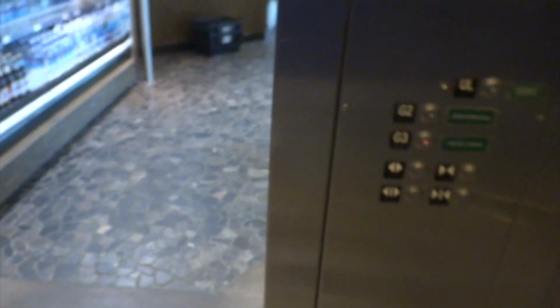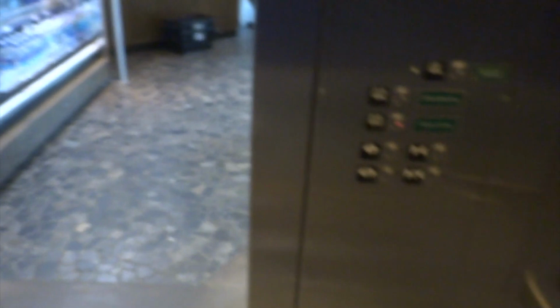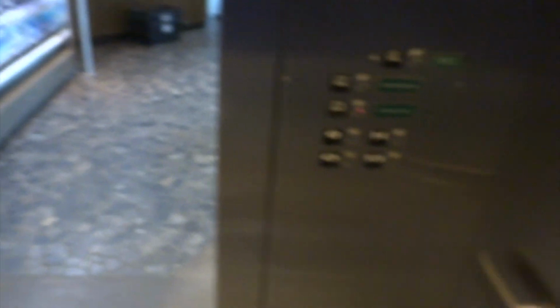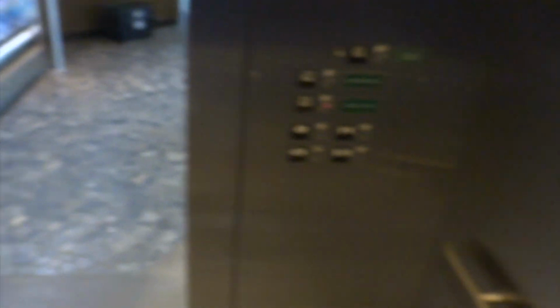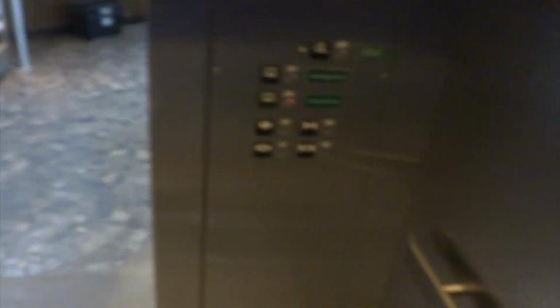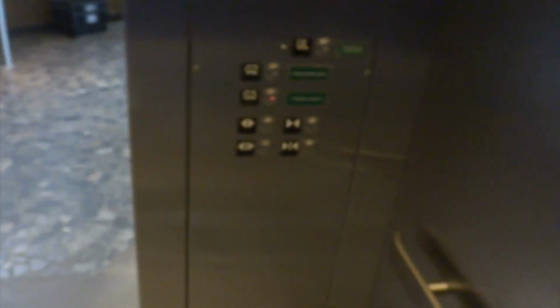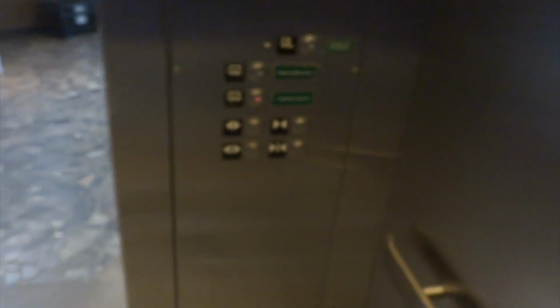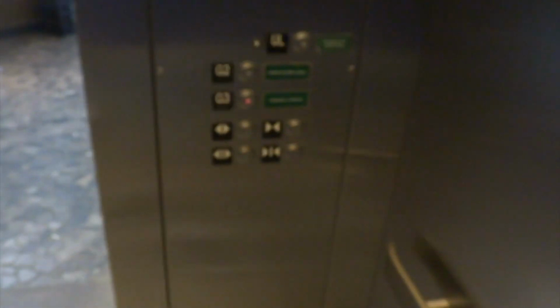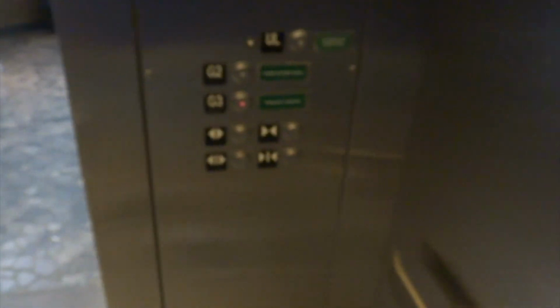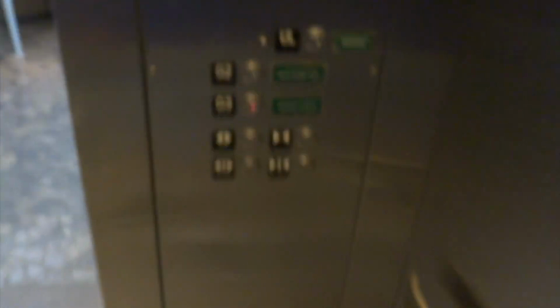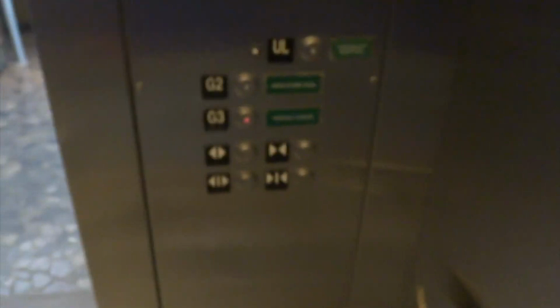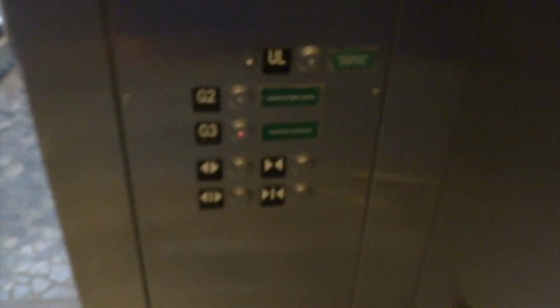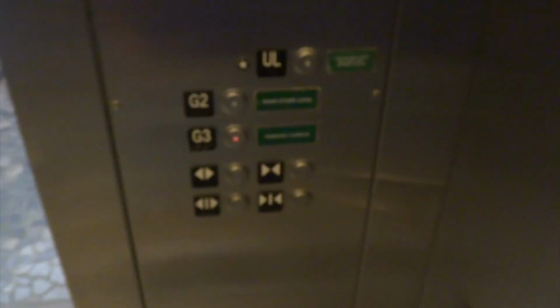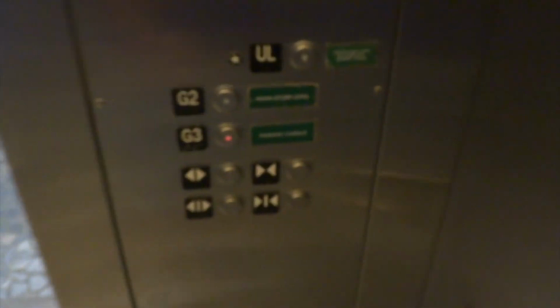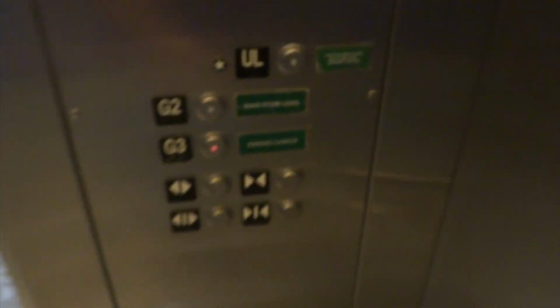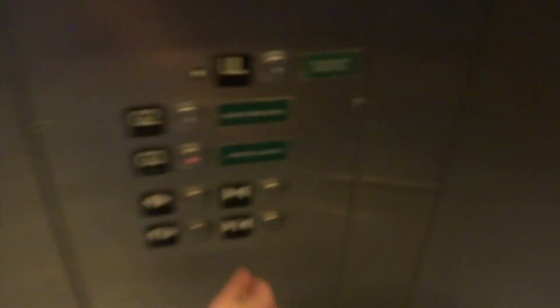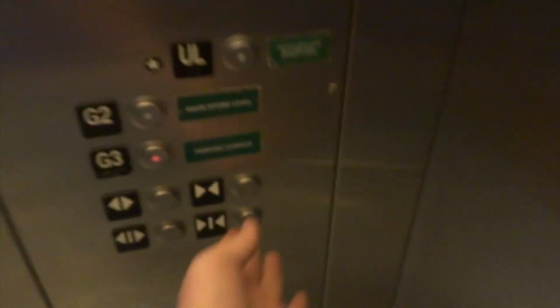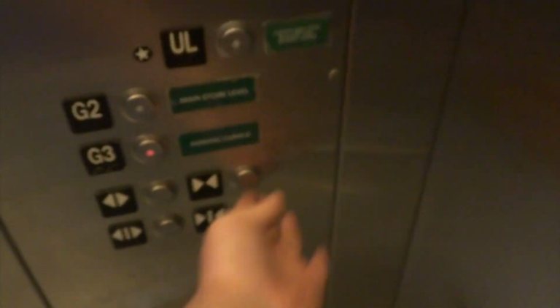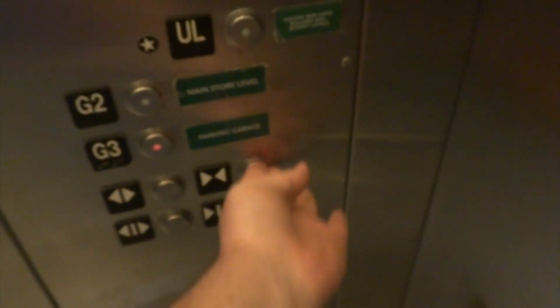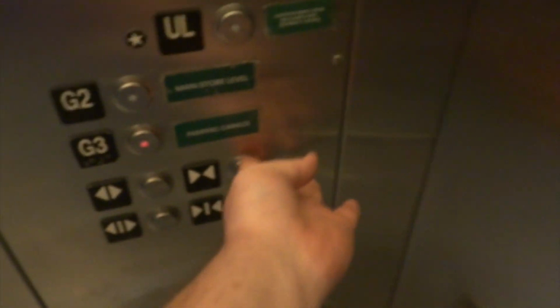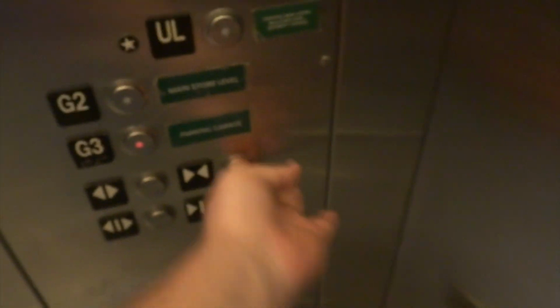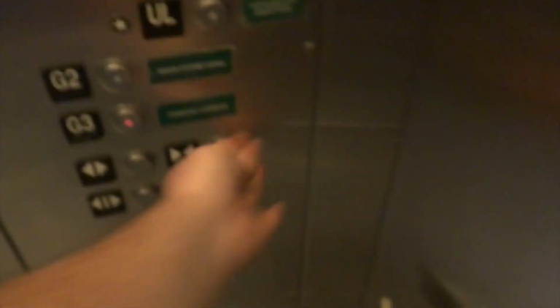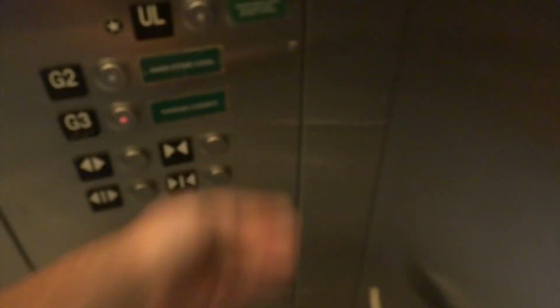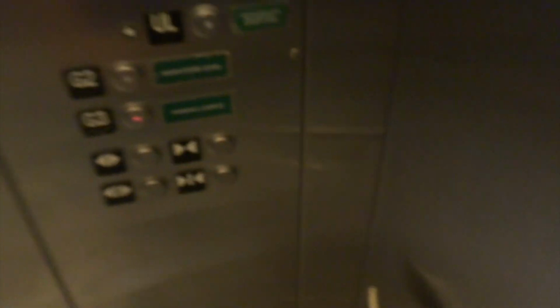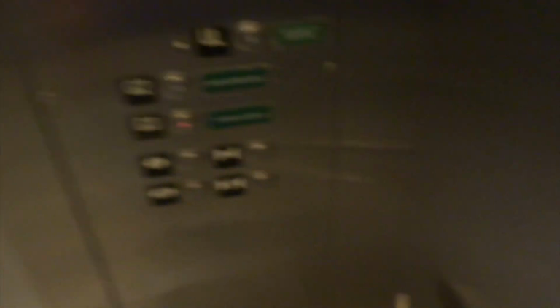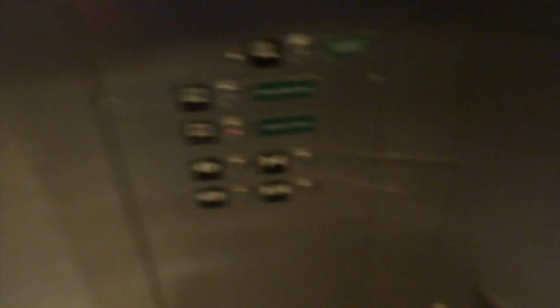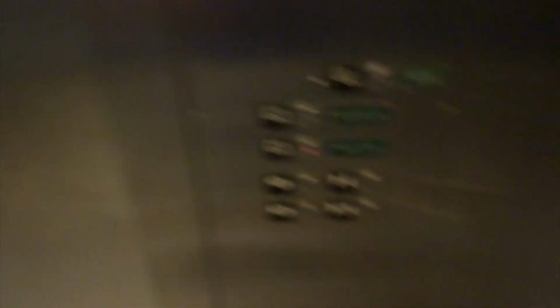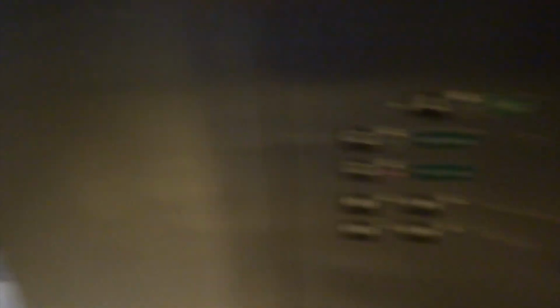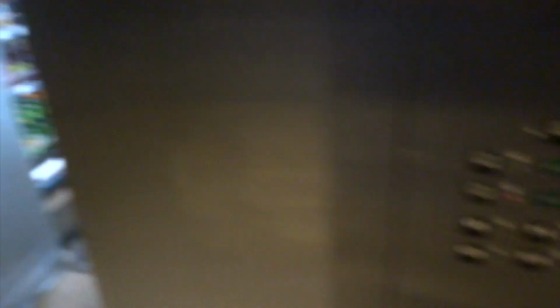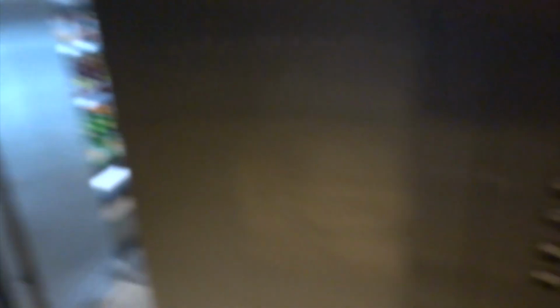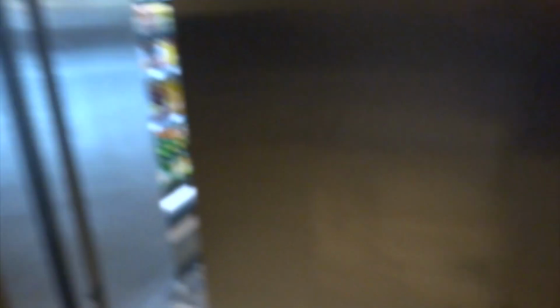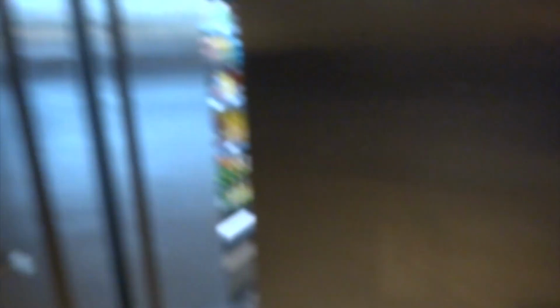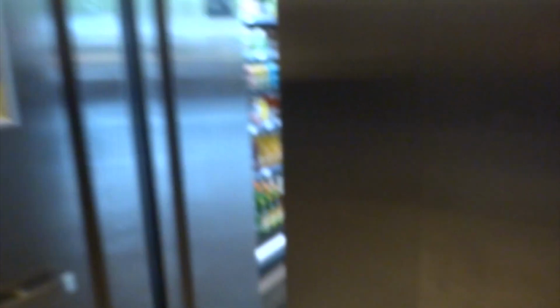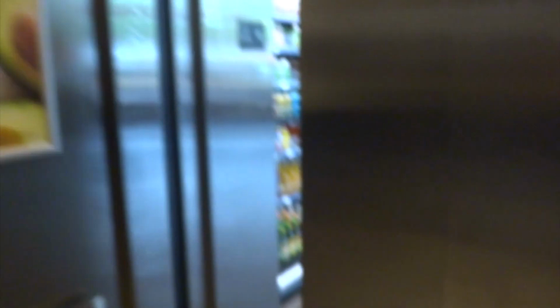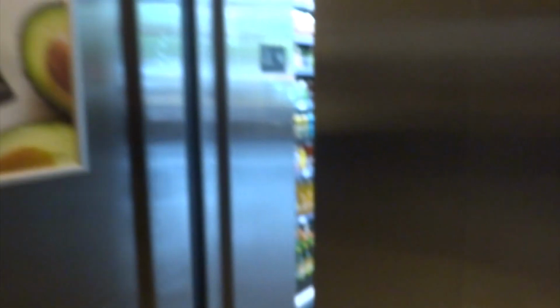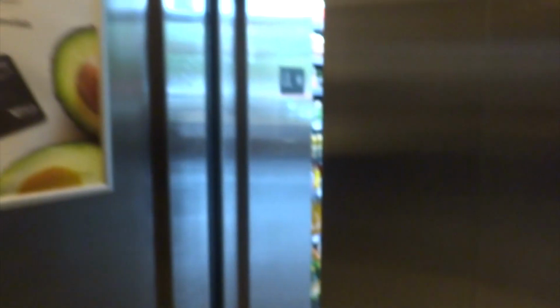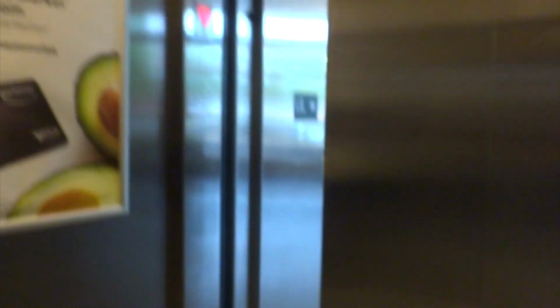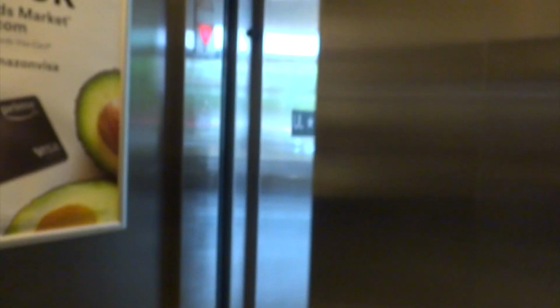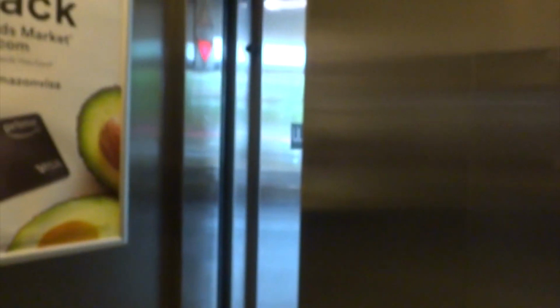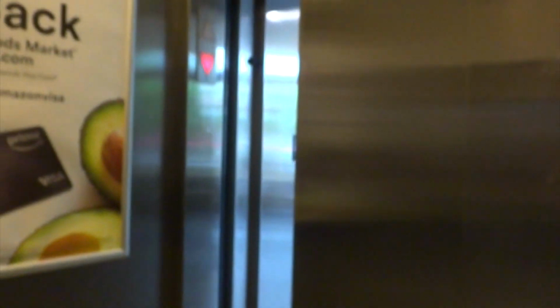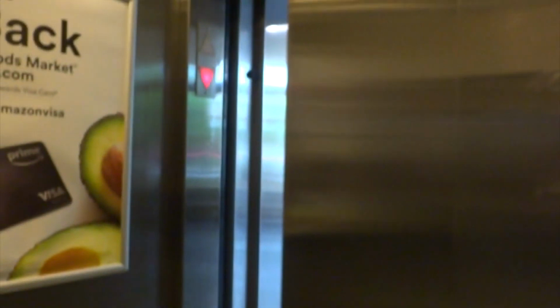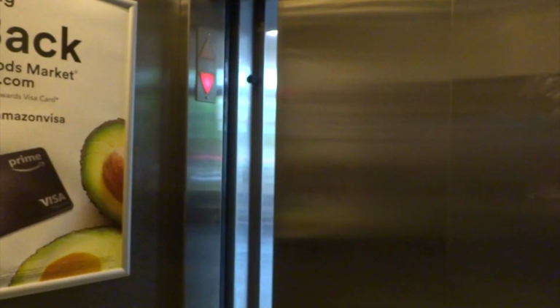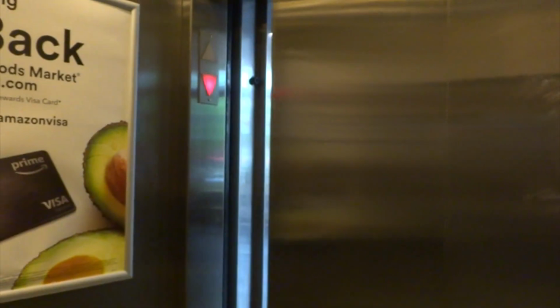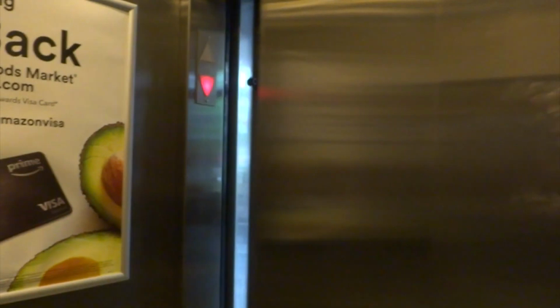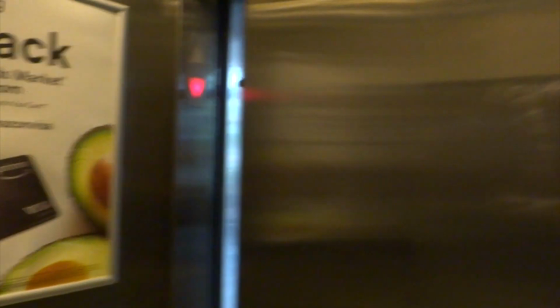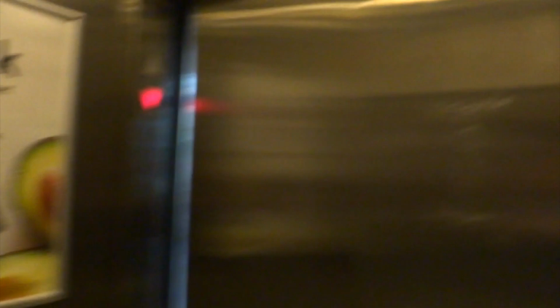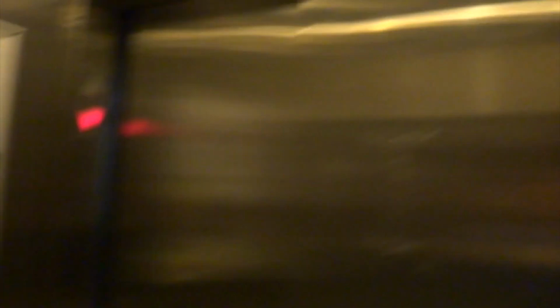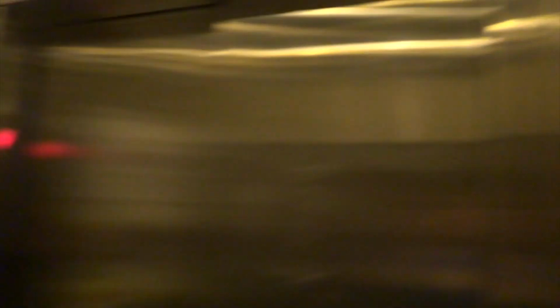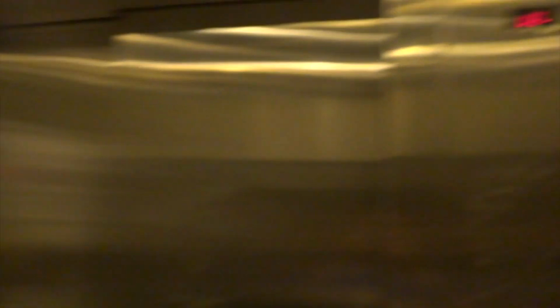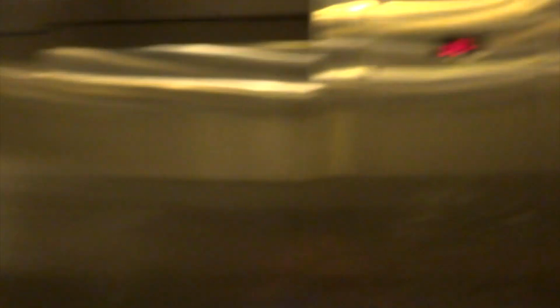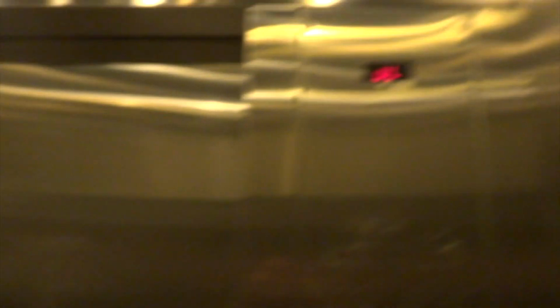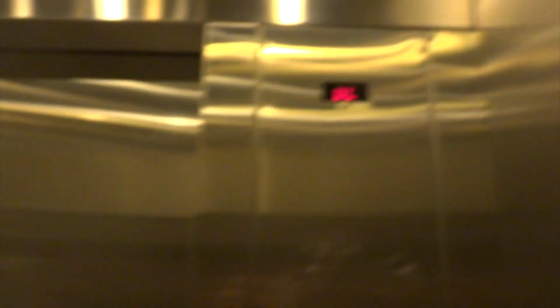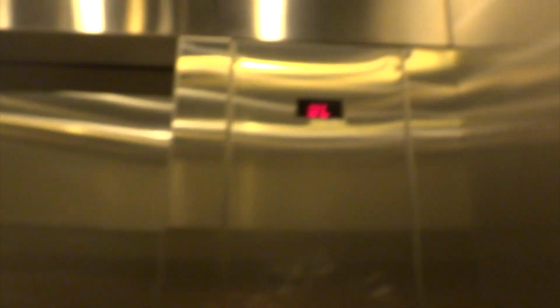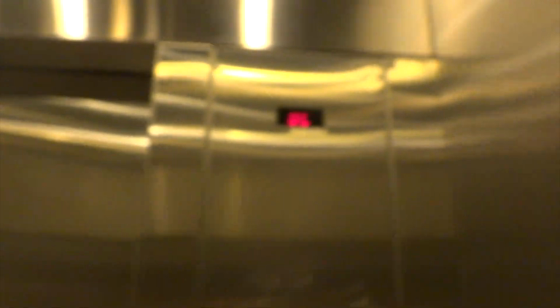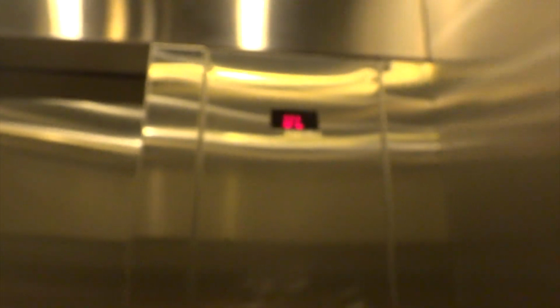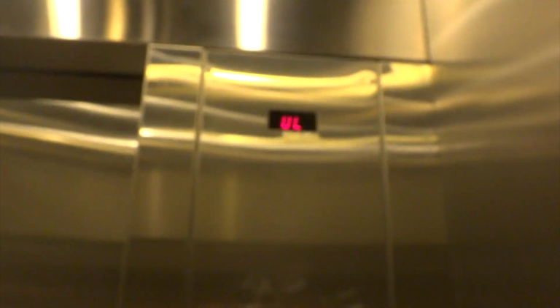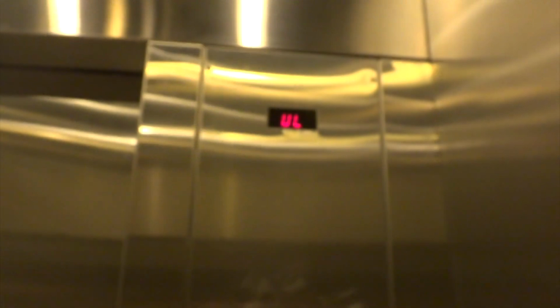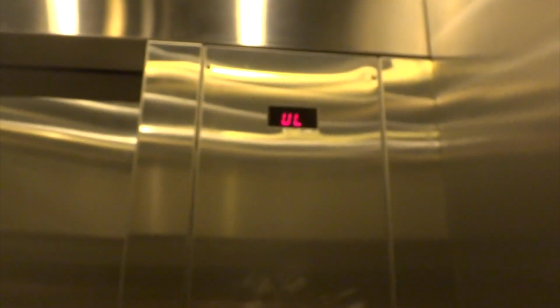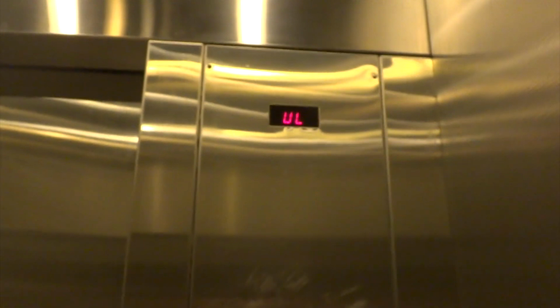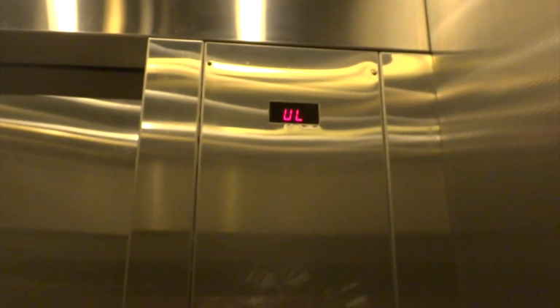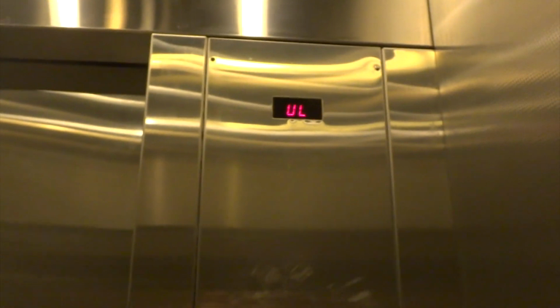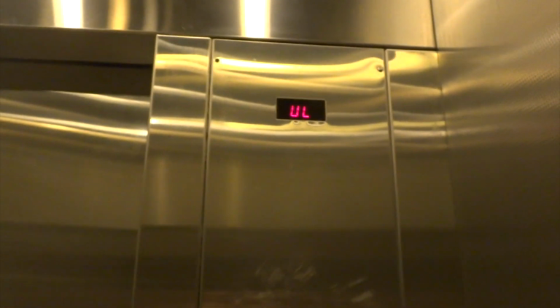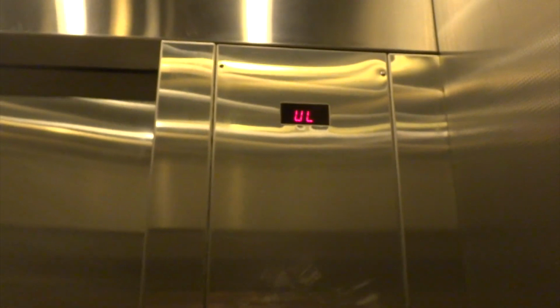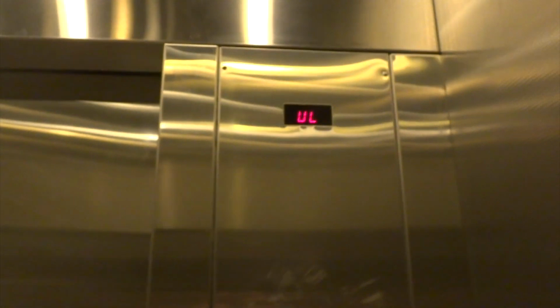Alright, this is Dale Beer here at Whole Foods at the Wisconsin Place Shopping Center. It's a Schindler 330. Yay!